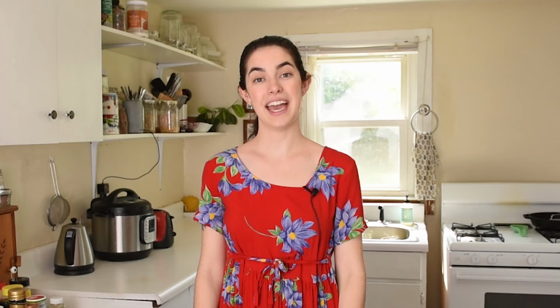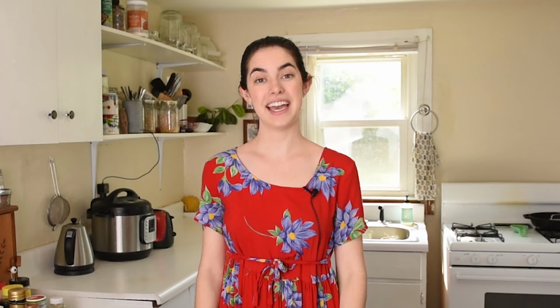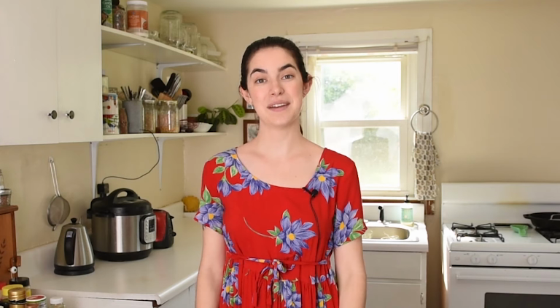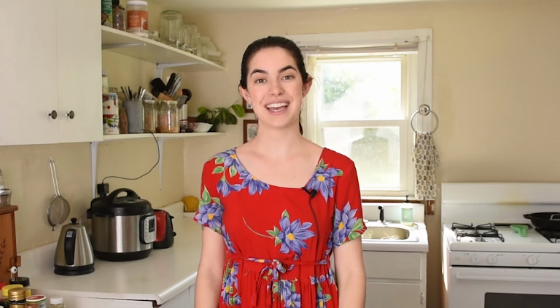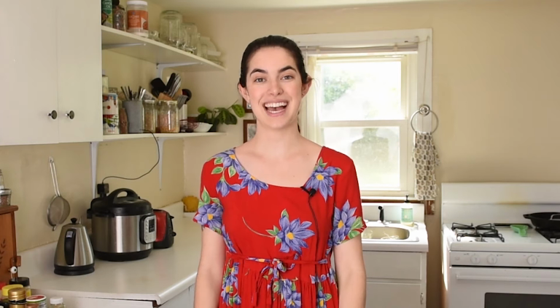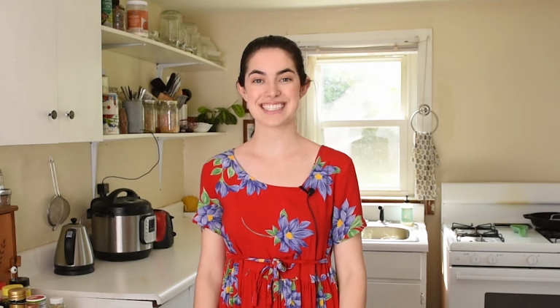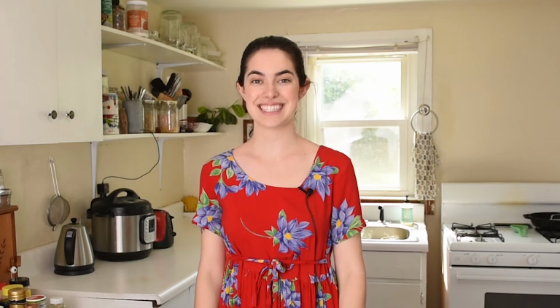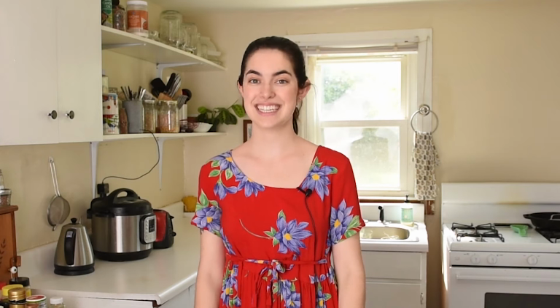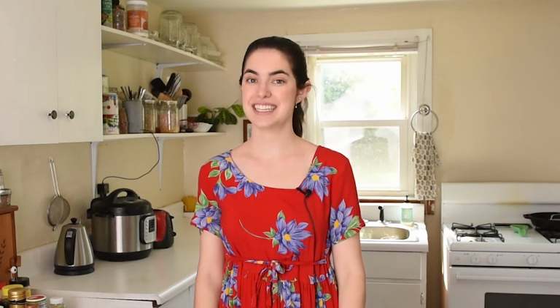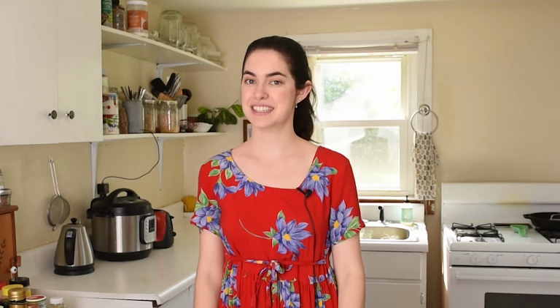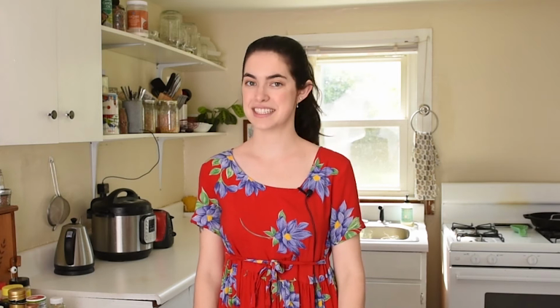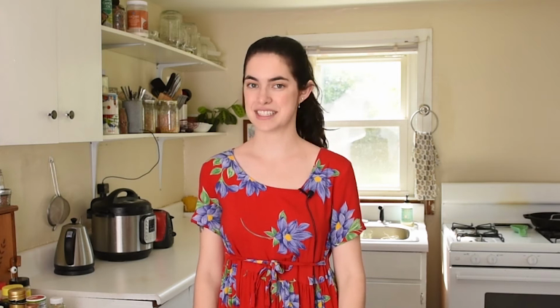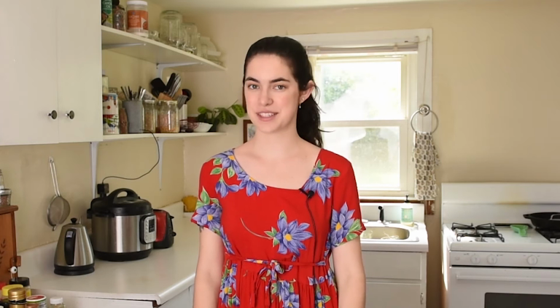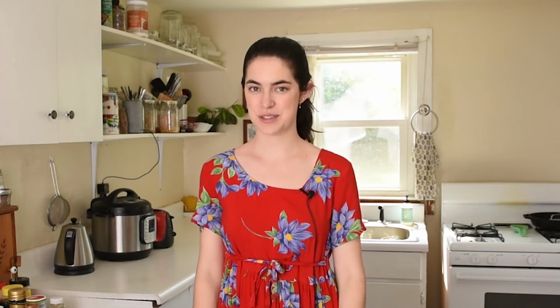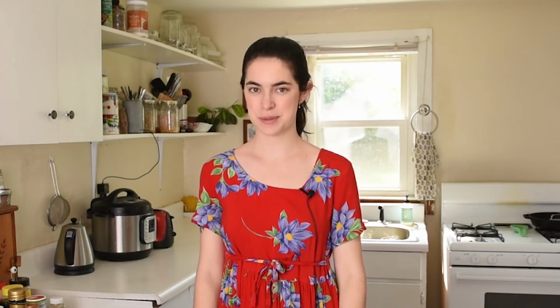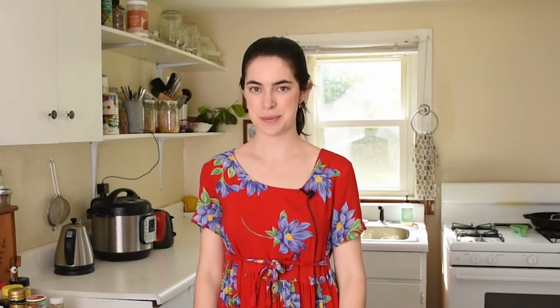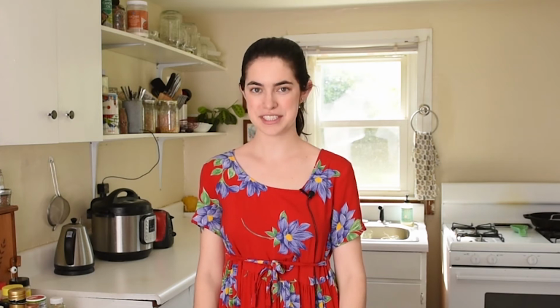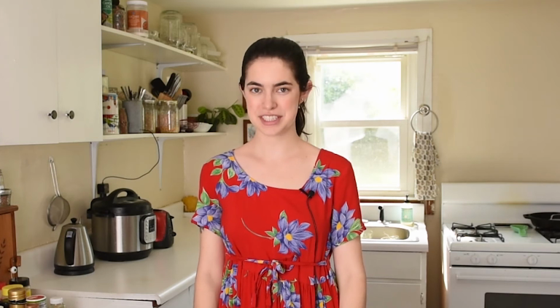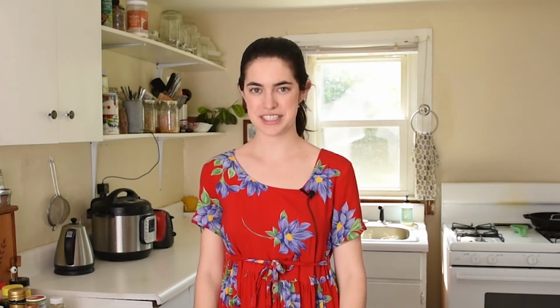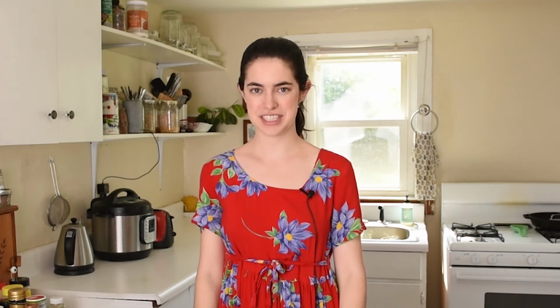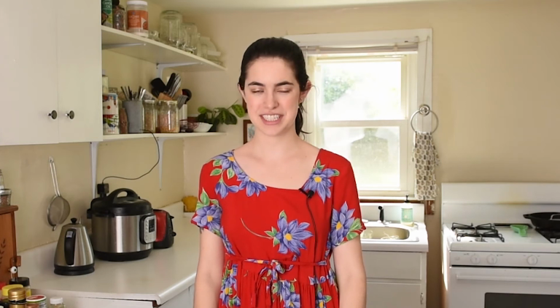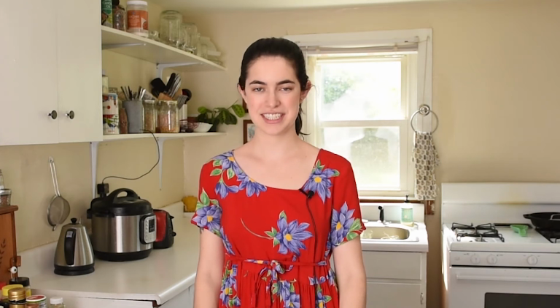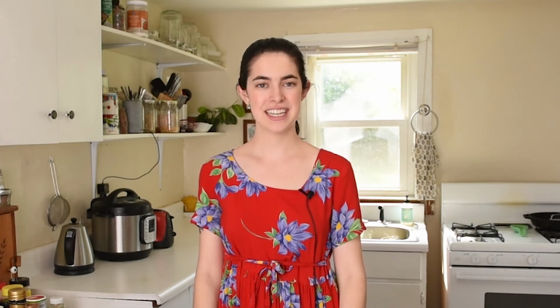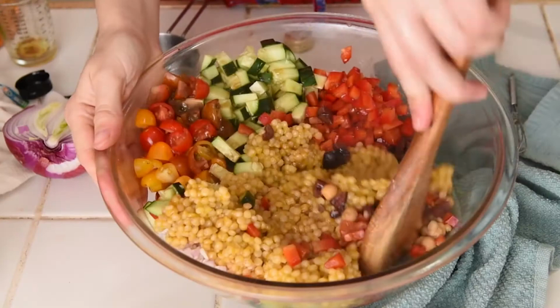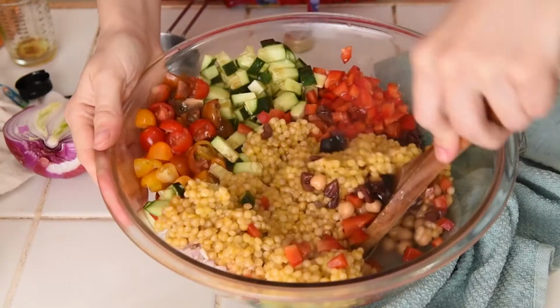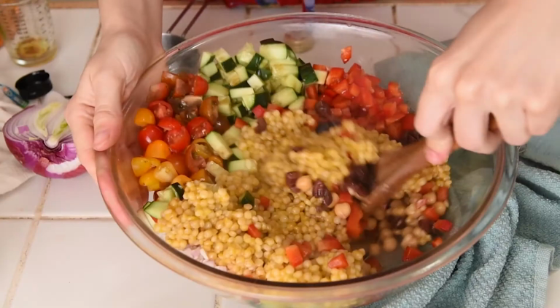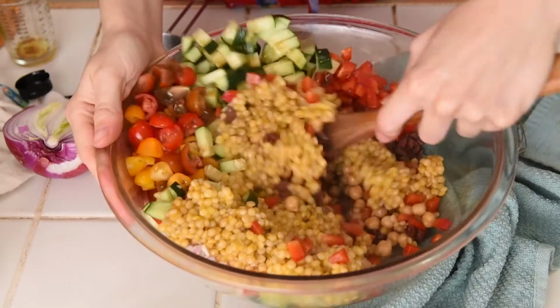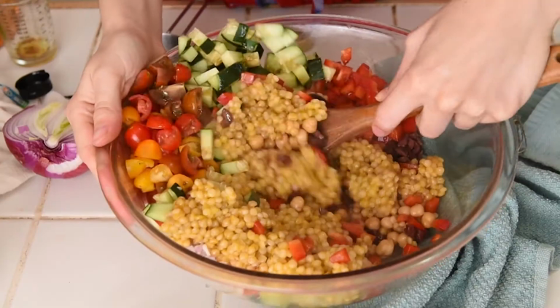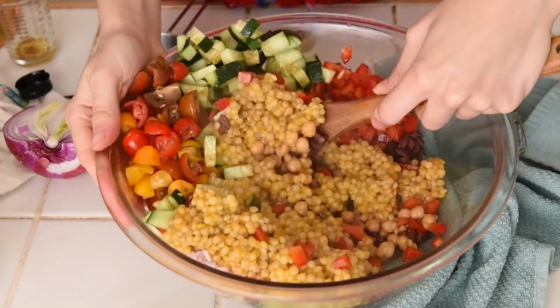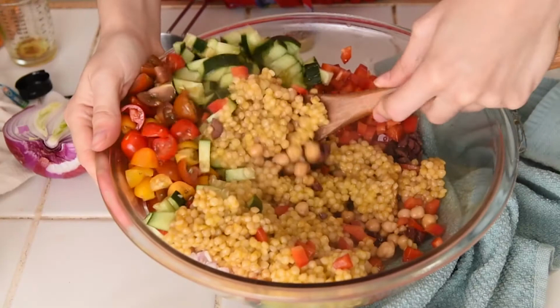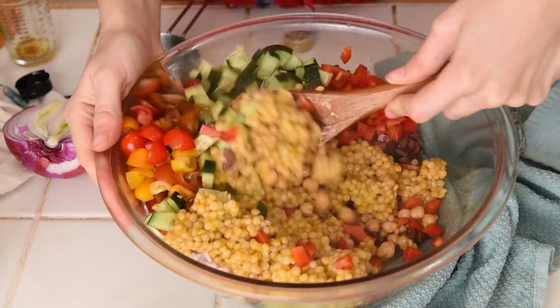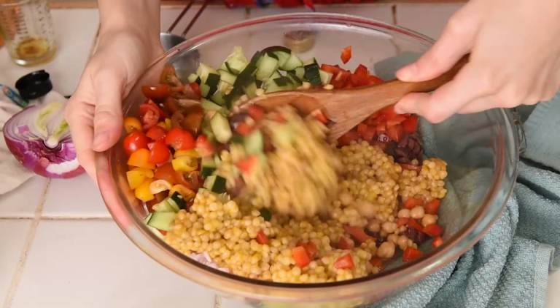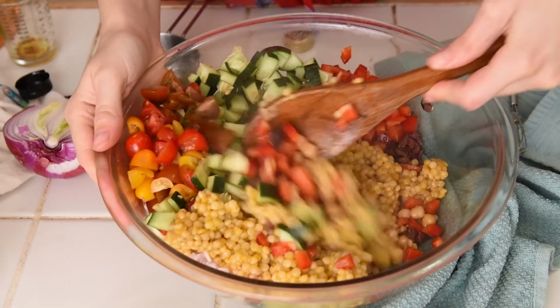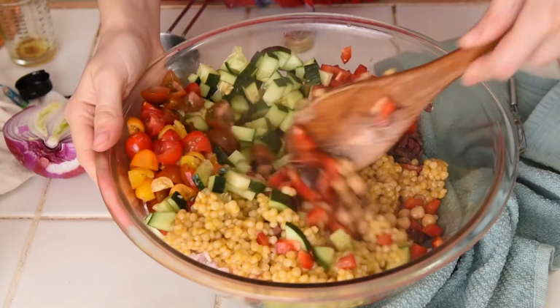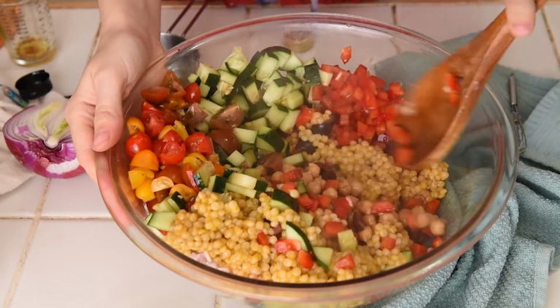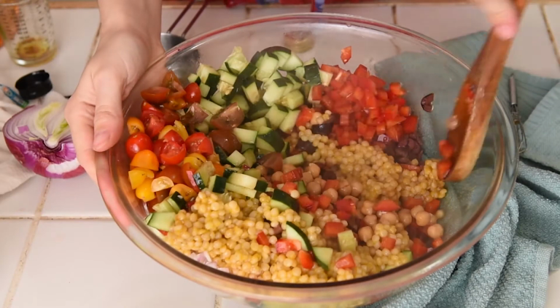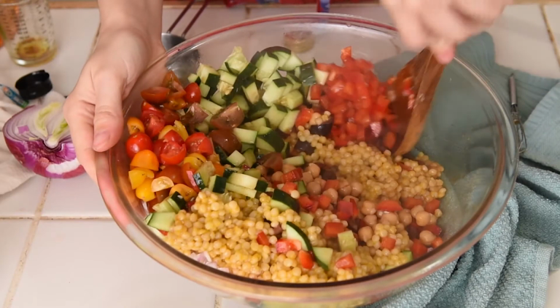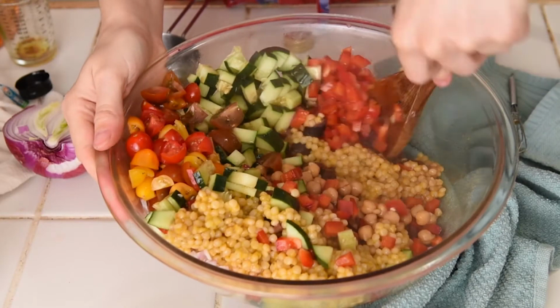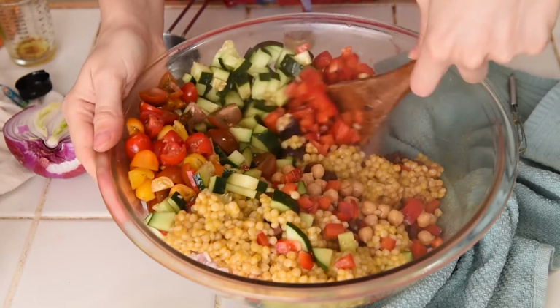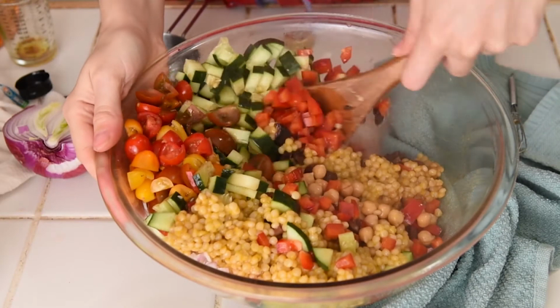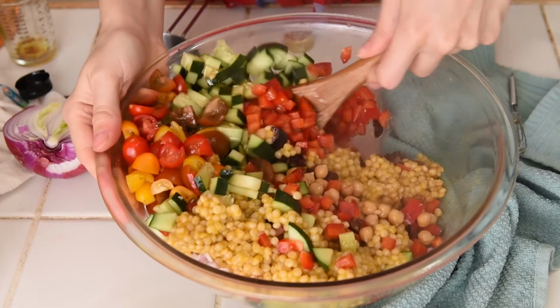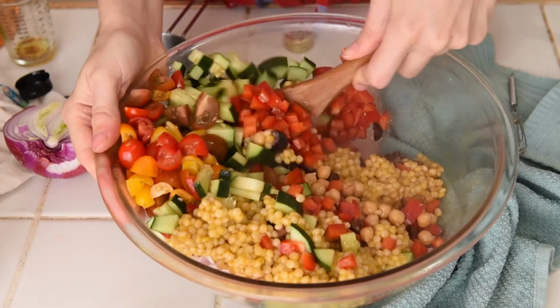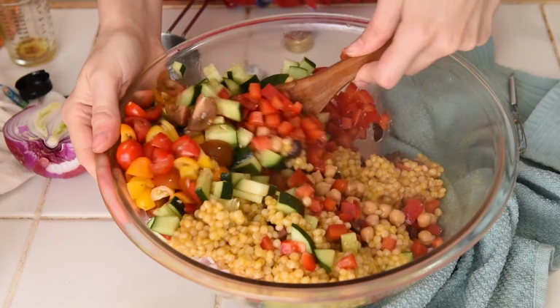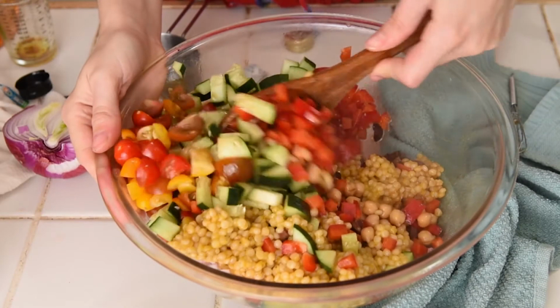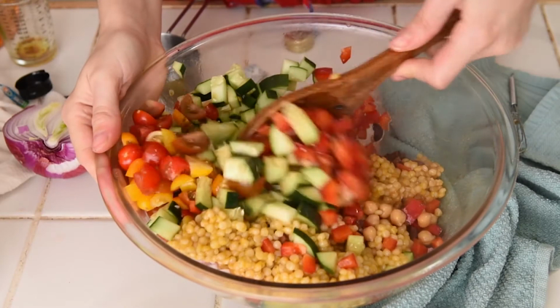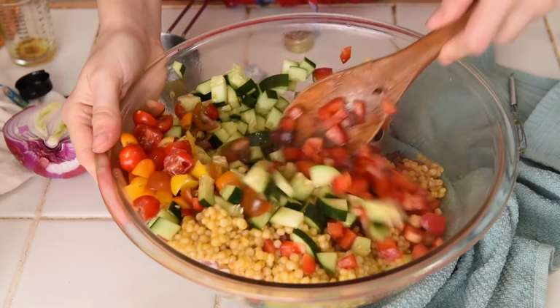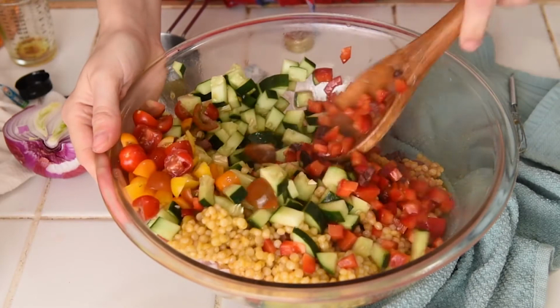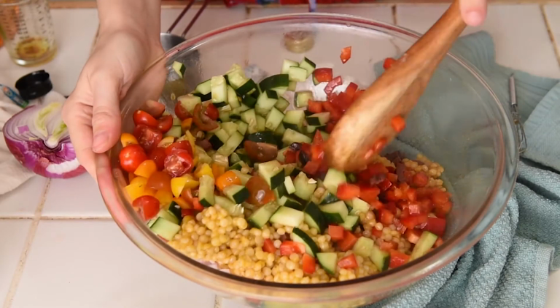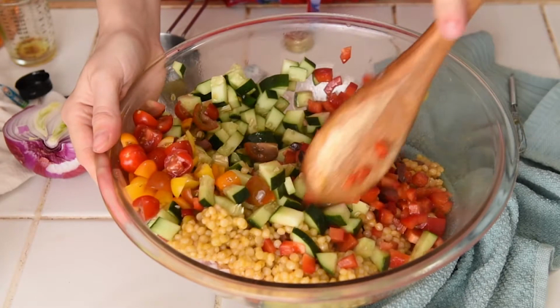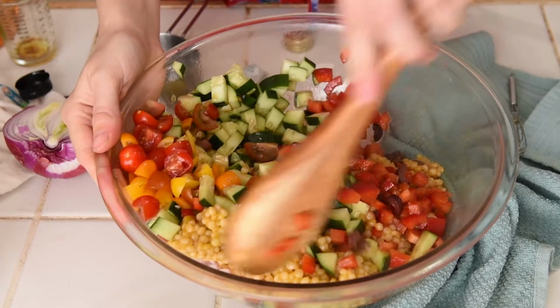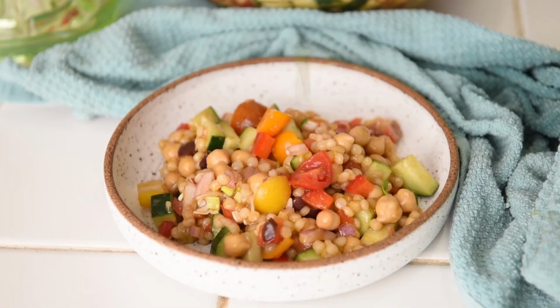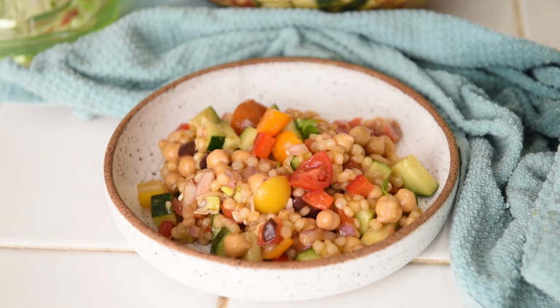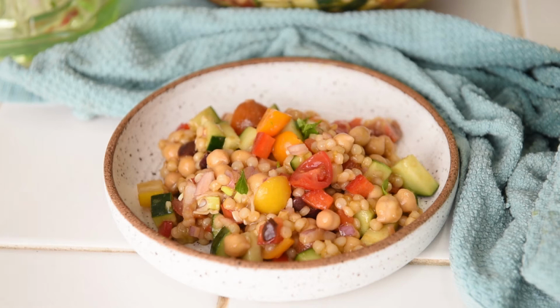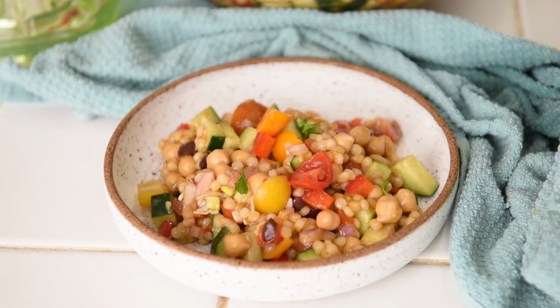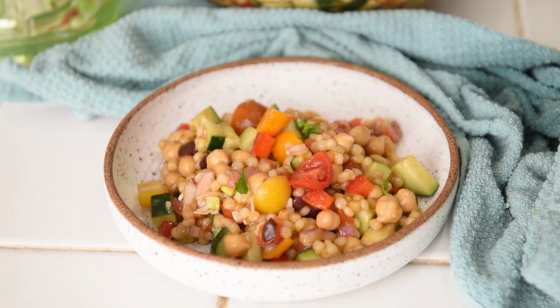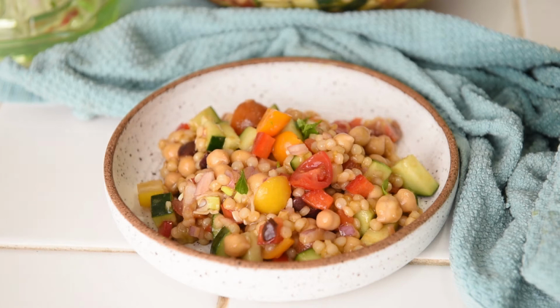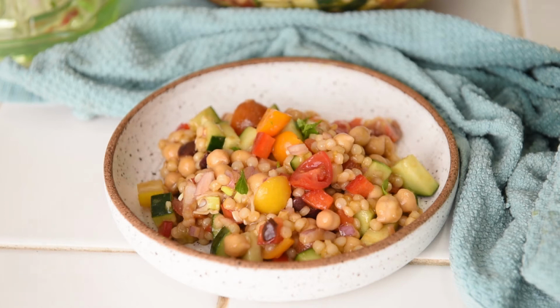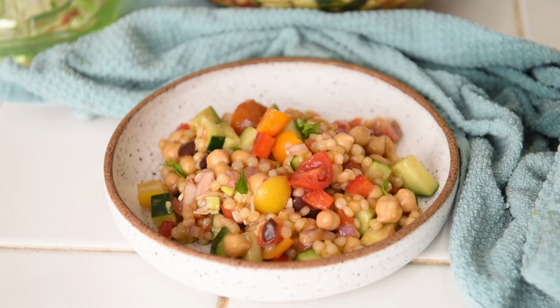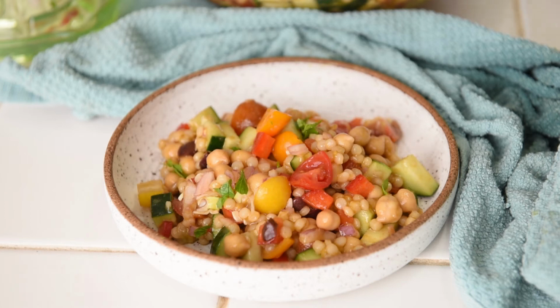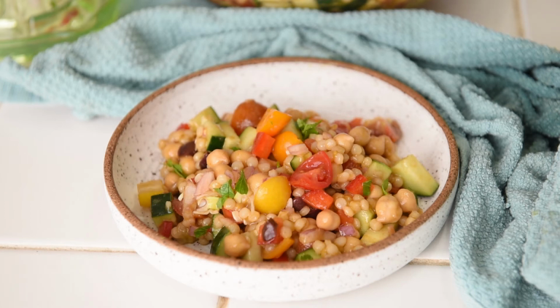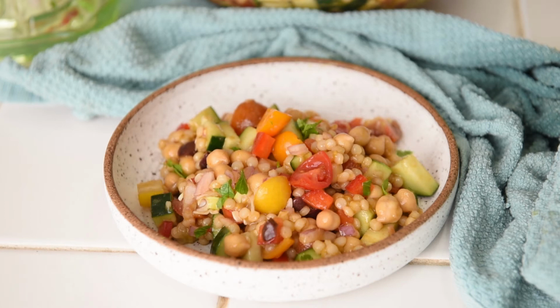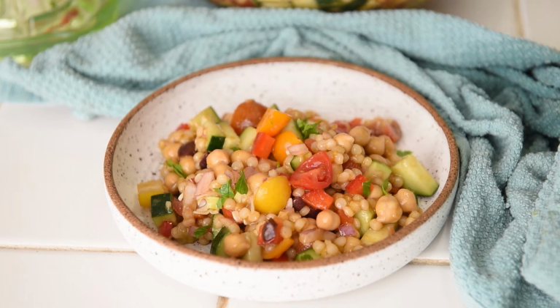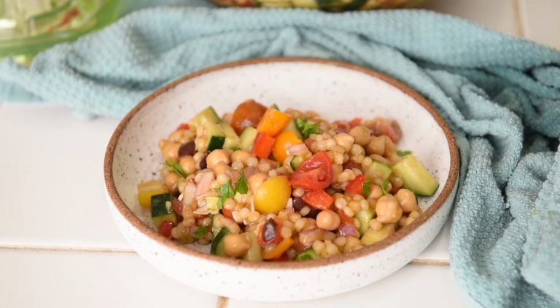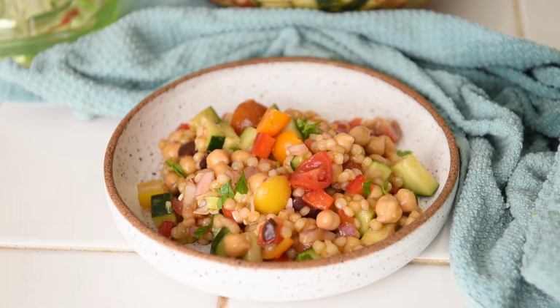Hey, I'm Cassidy and this is Cozy Peach Kitchen. Today I'm showing you how to make a crisp and crunchy couscous salad.